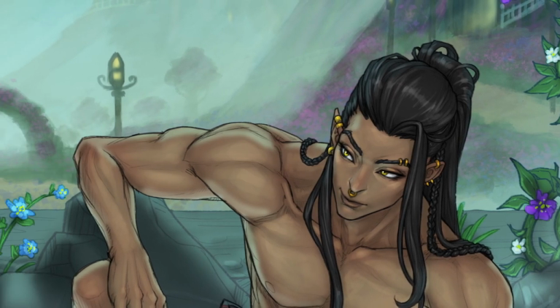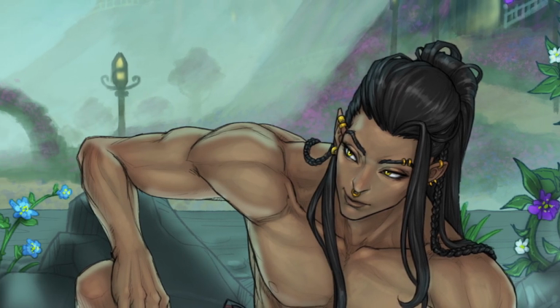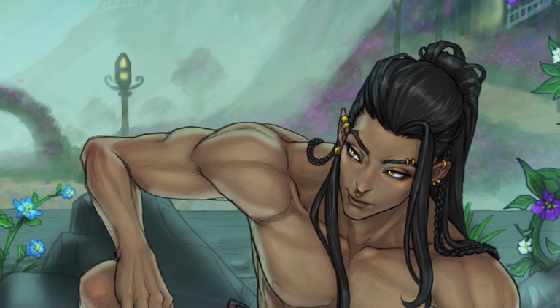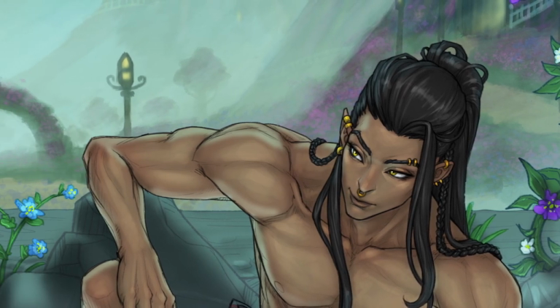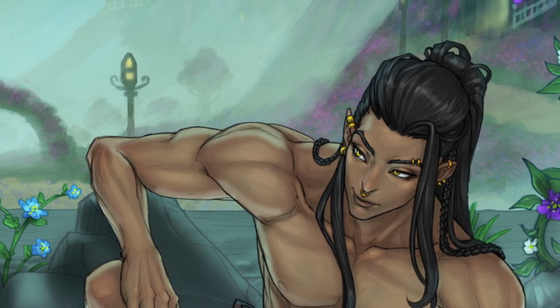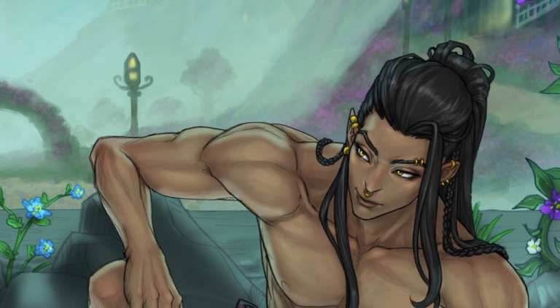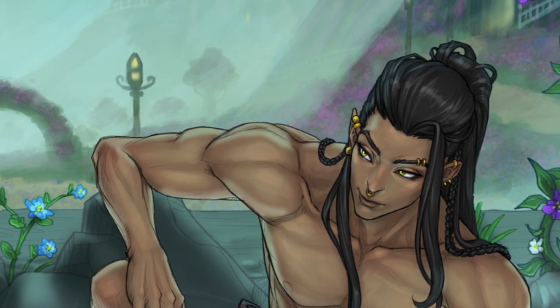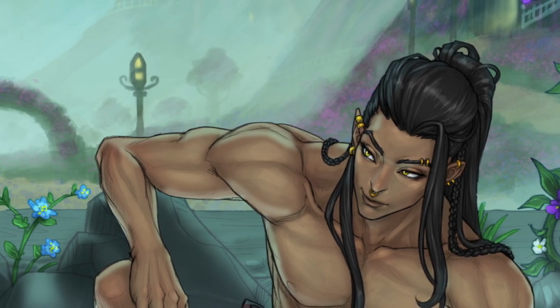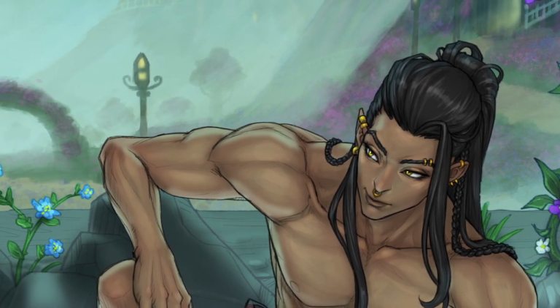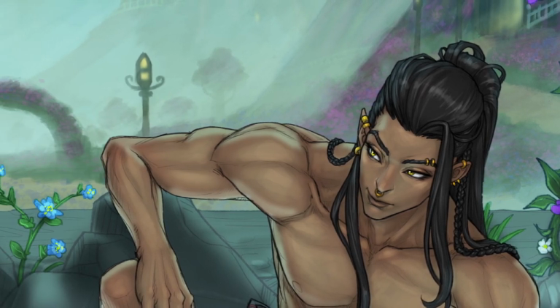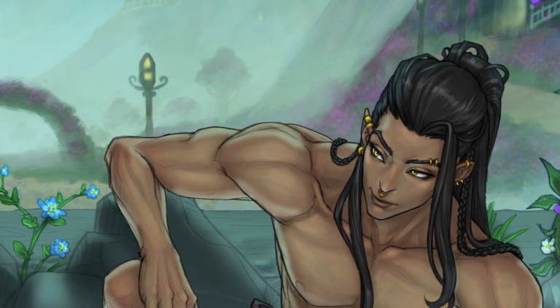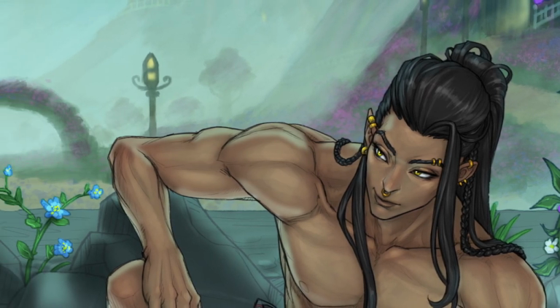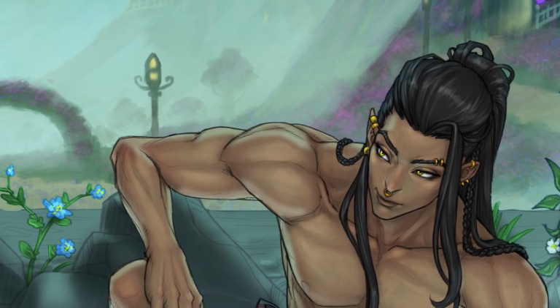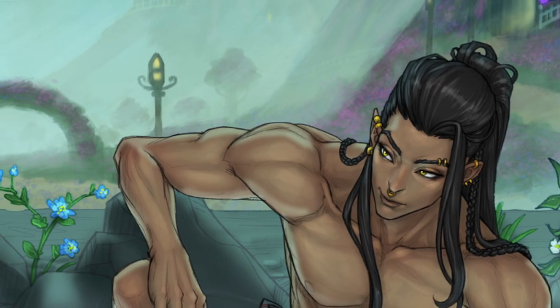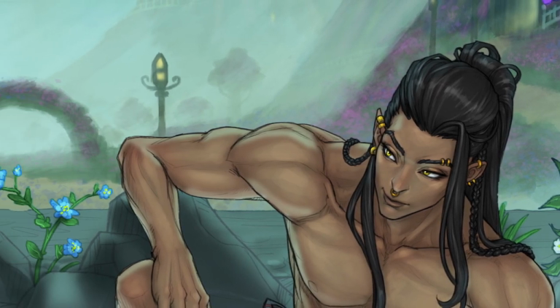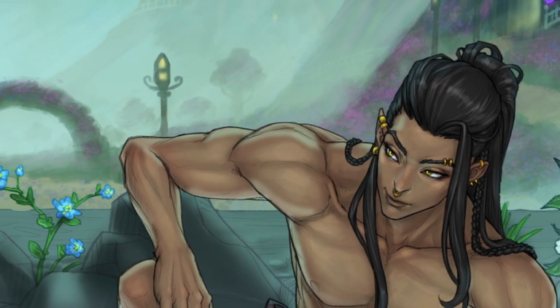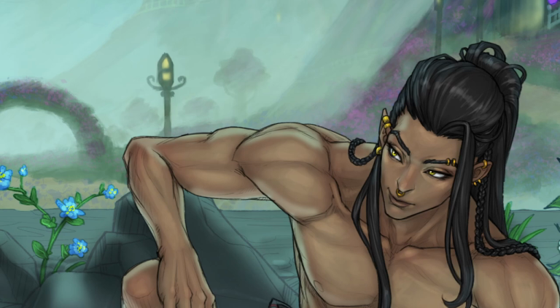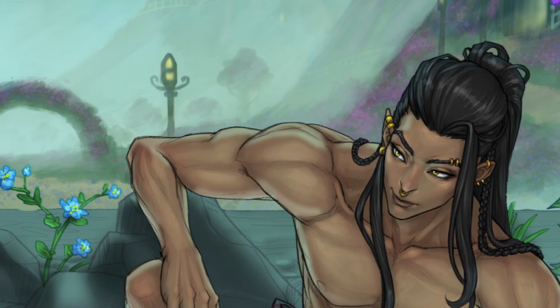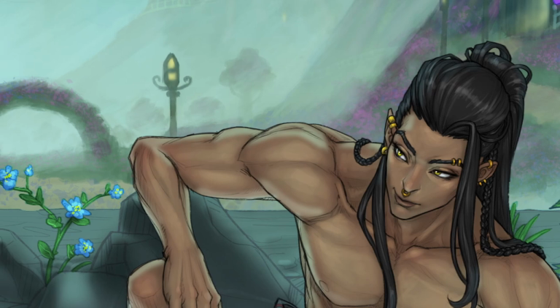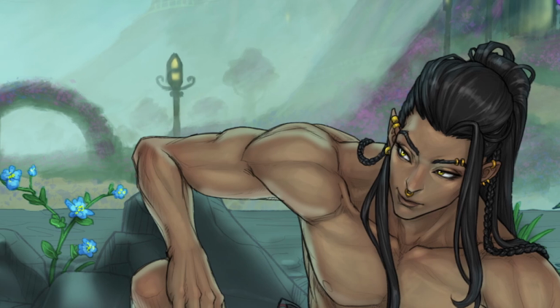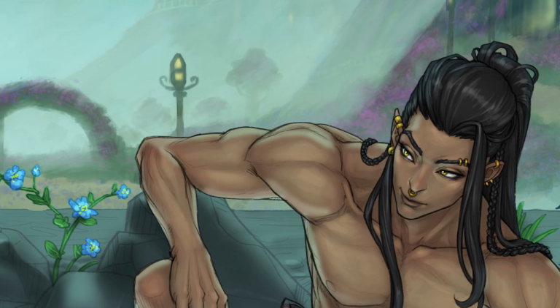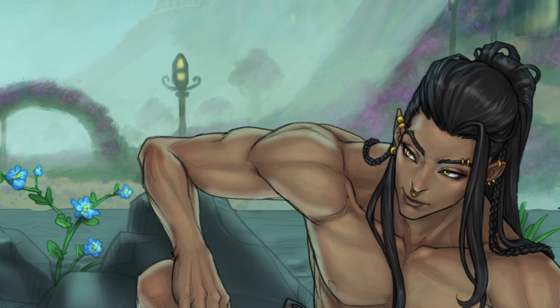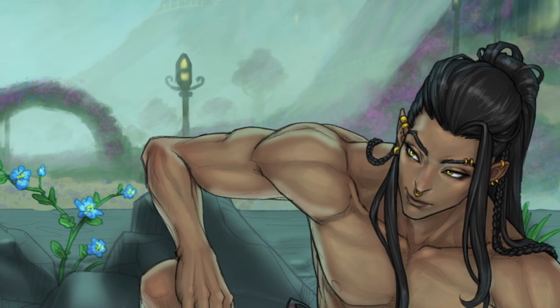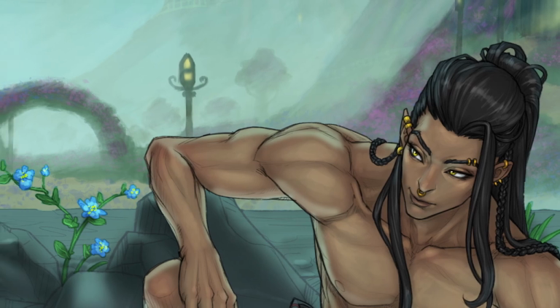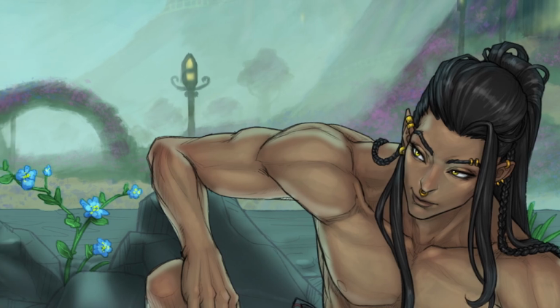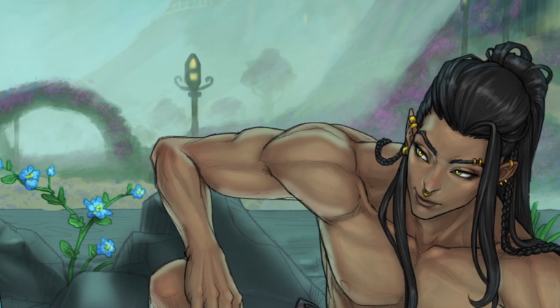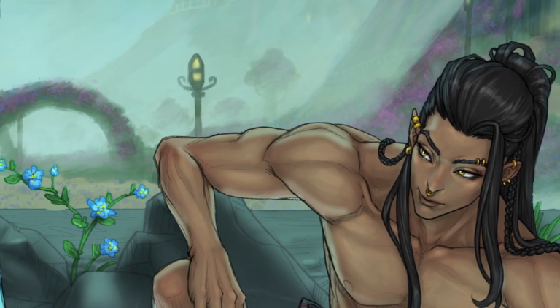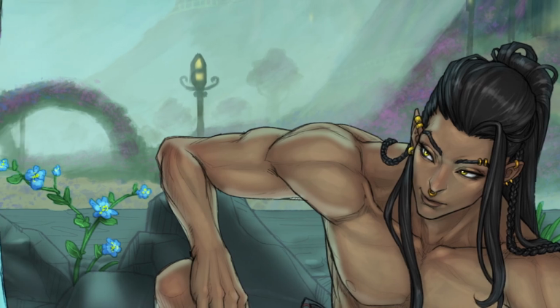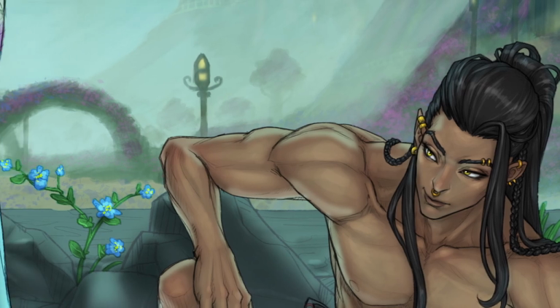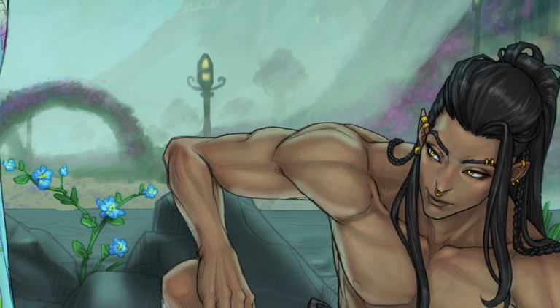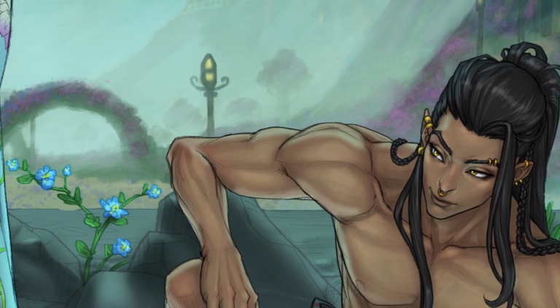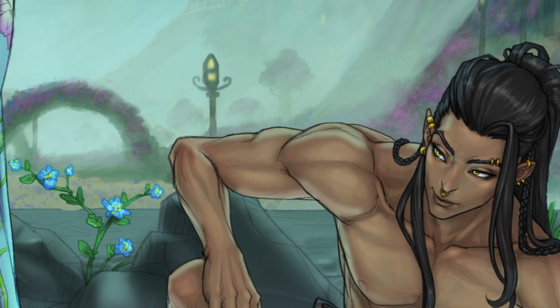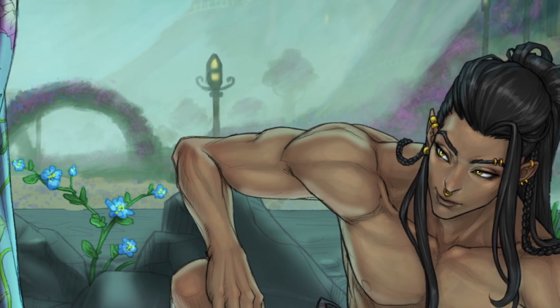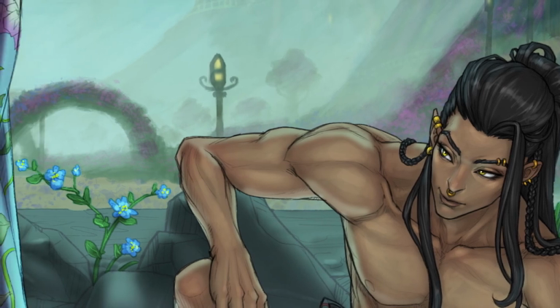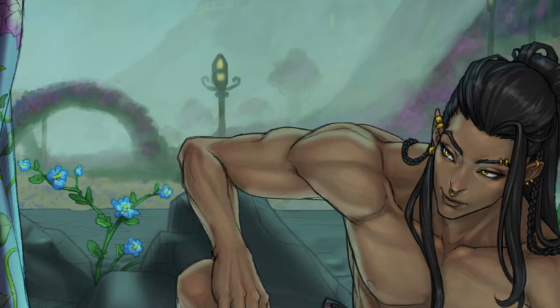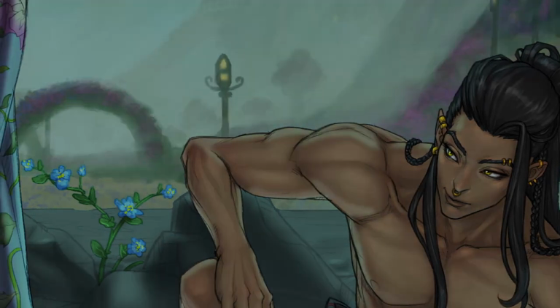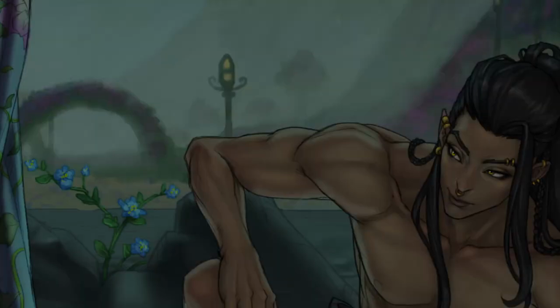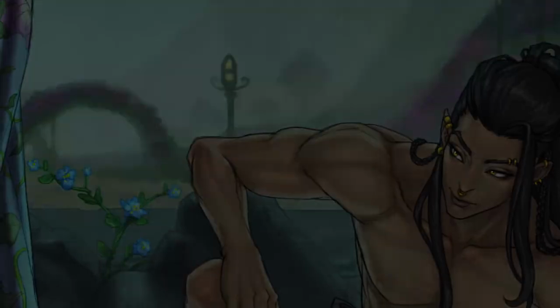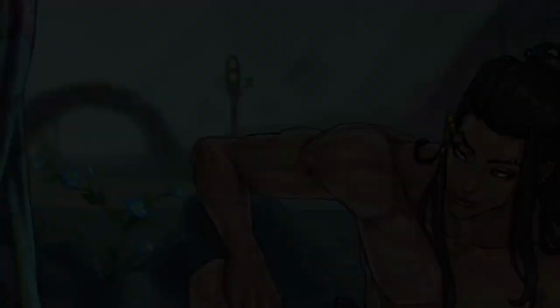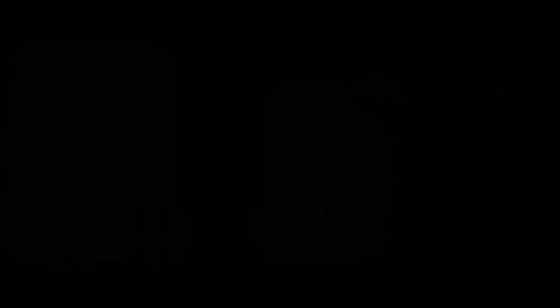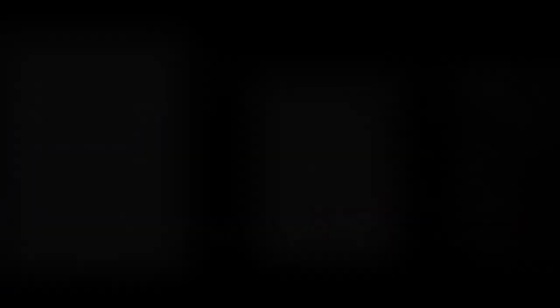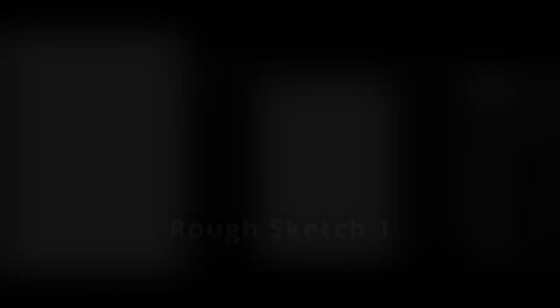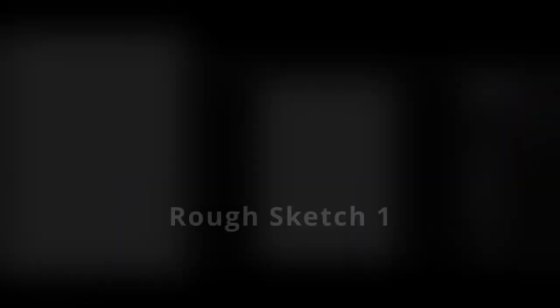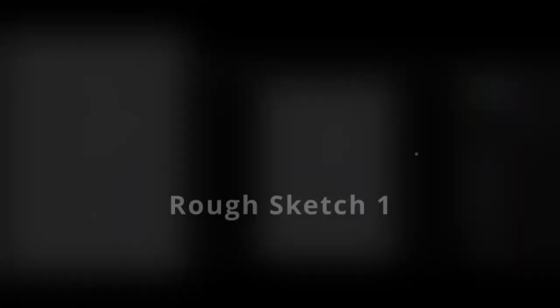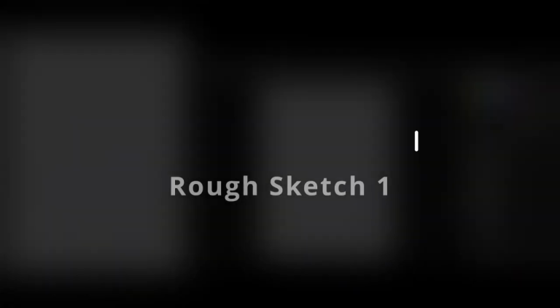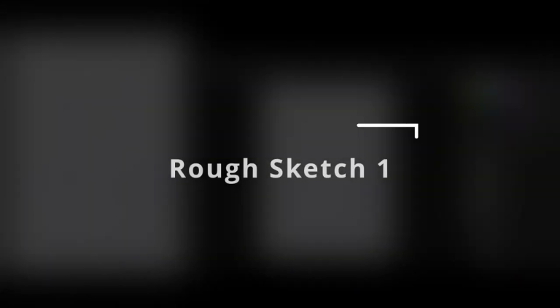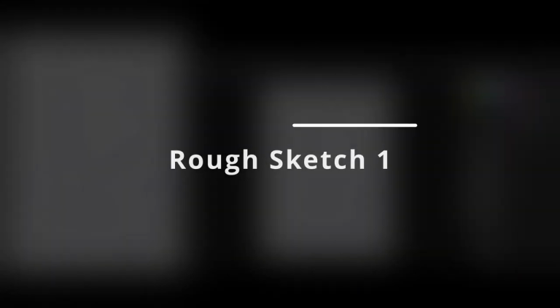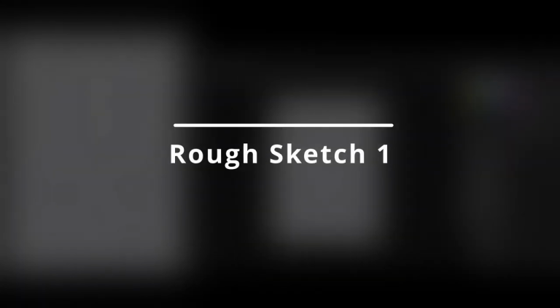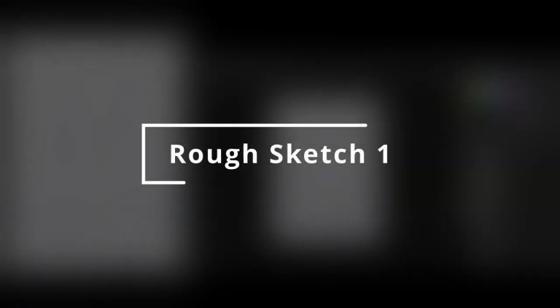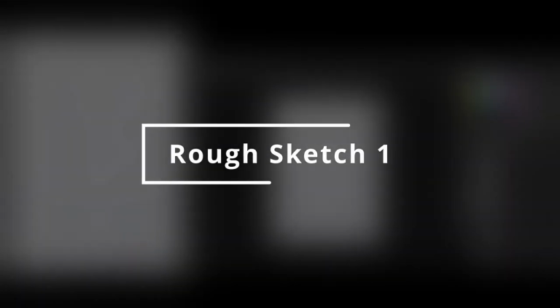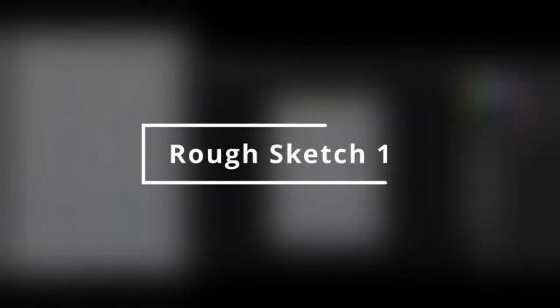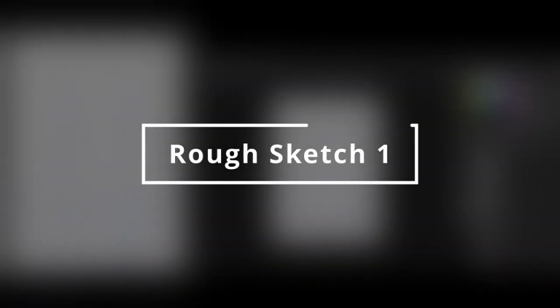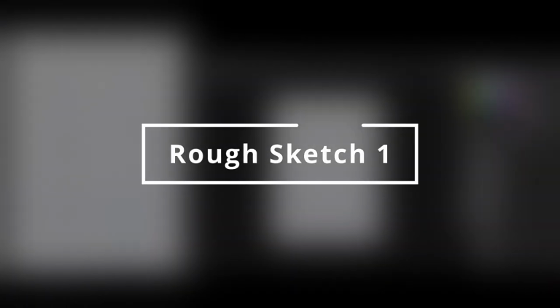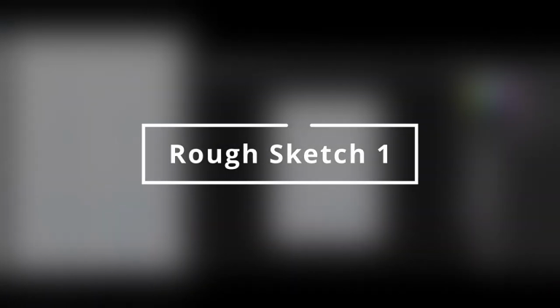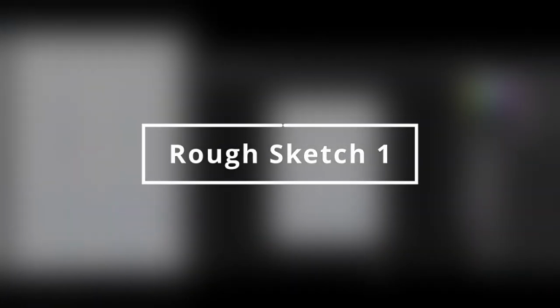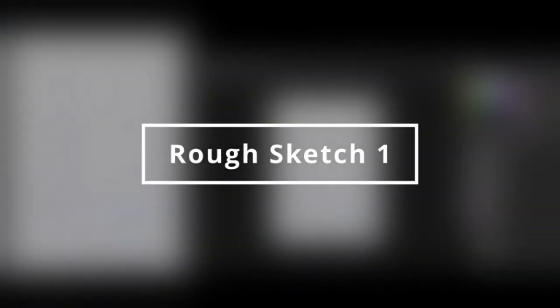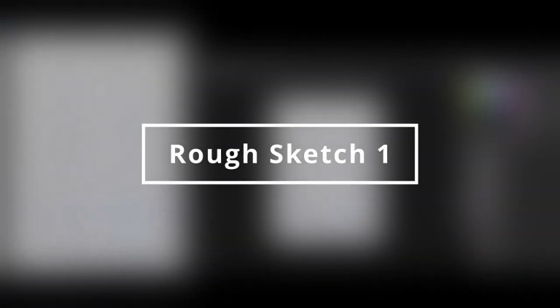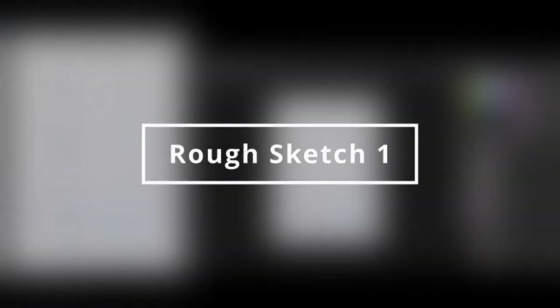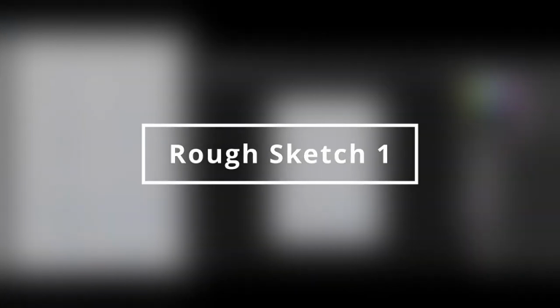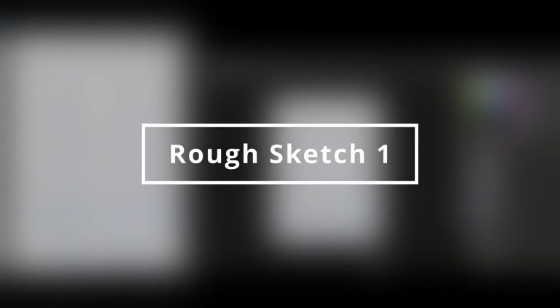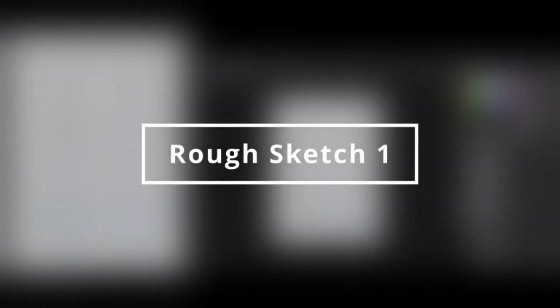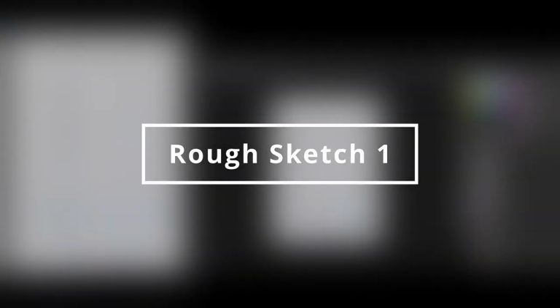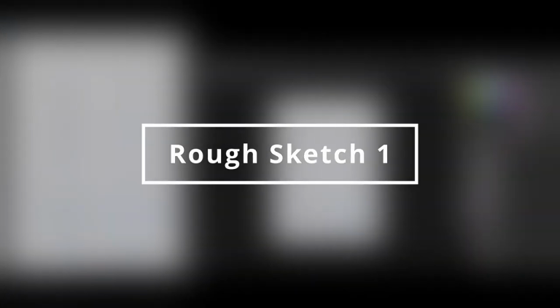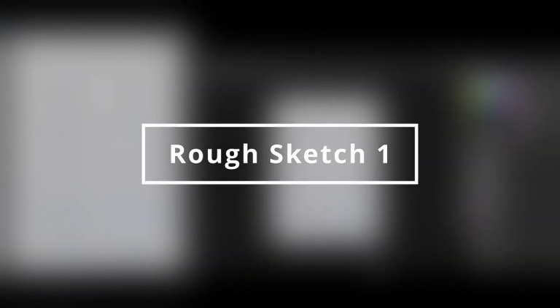Thank you so much to the one who commissioned me for this piece, Jessica Moon of Shadow Spark Publishing. It's an honor to draw them in my art style.